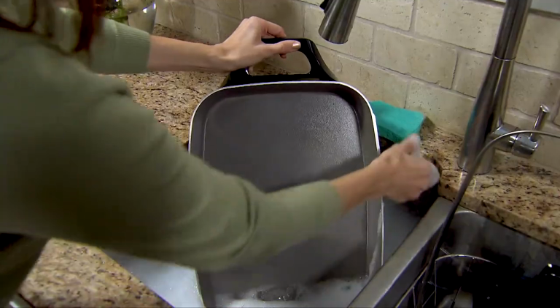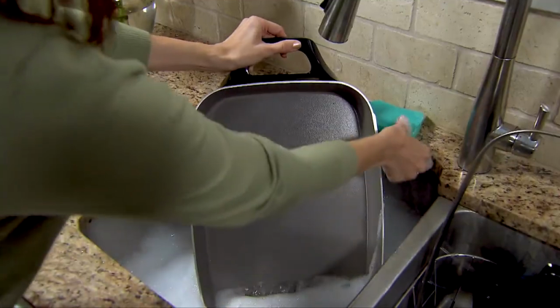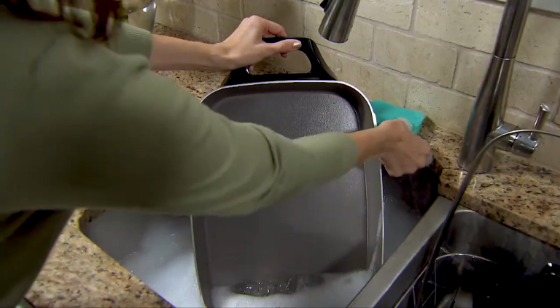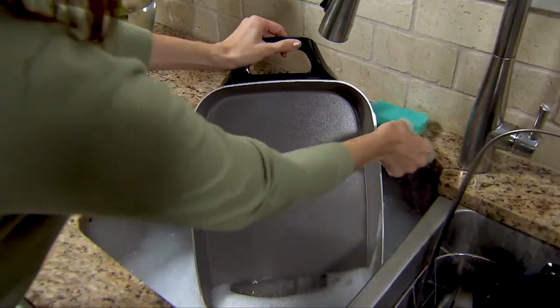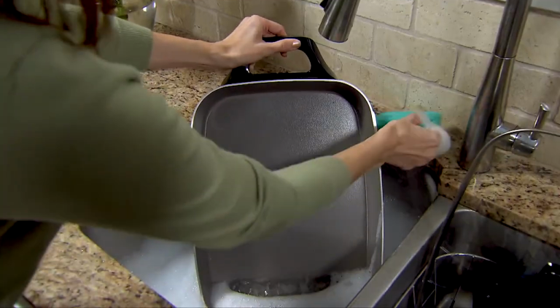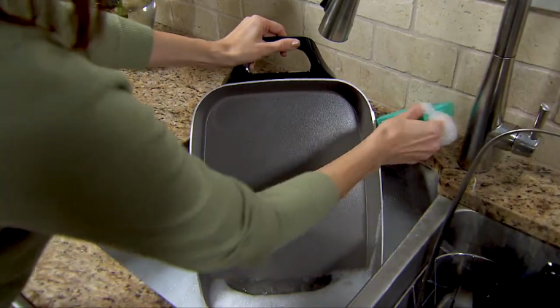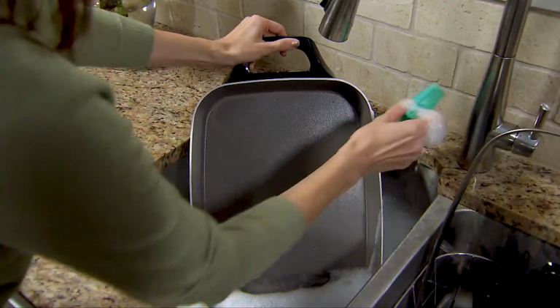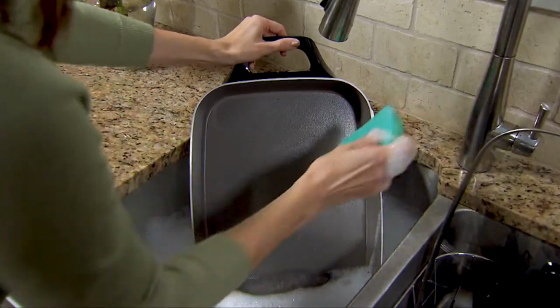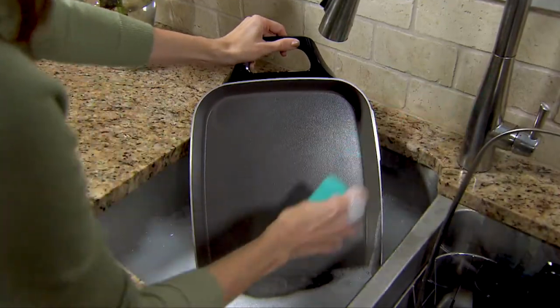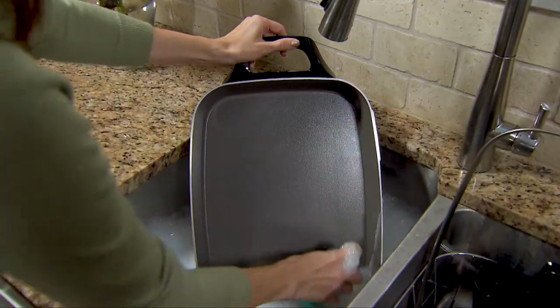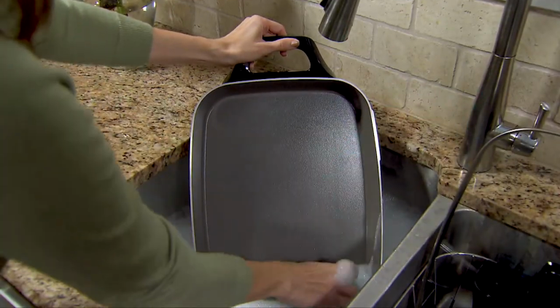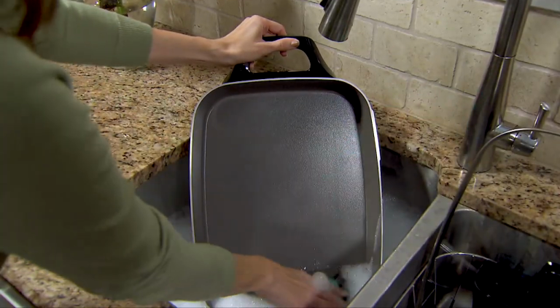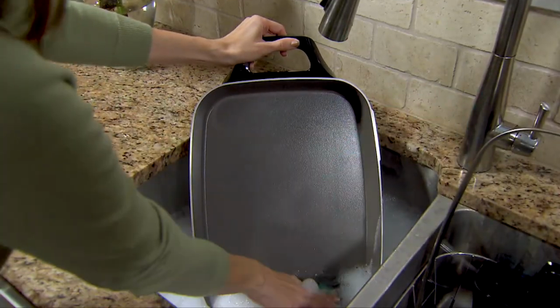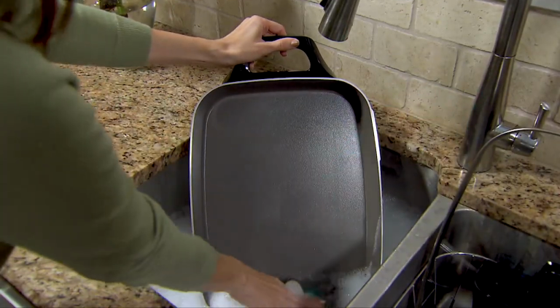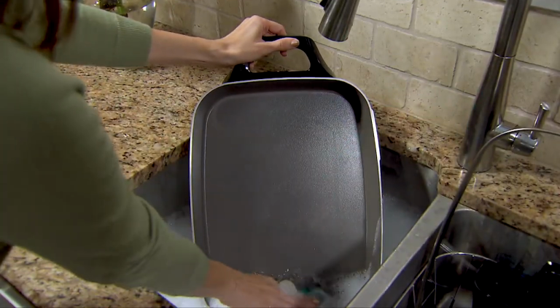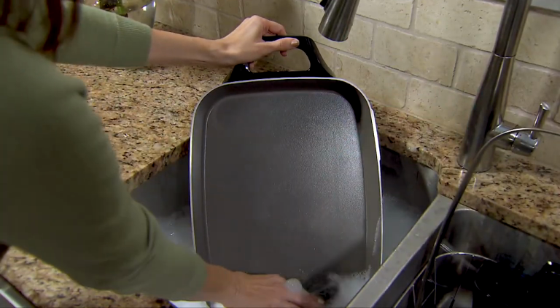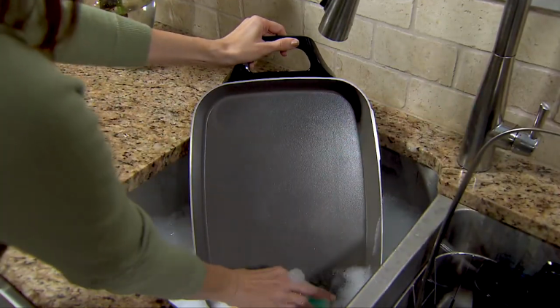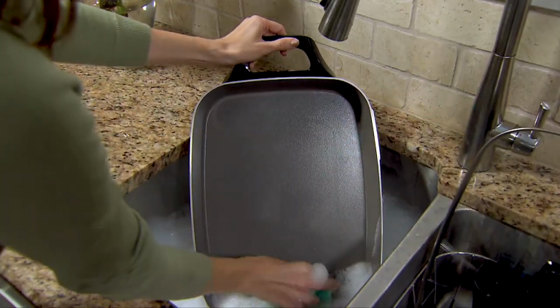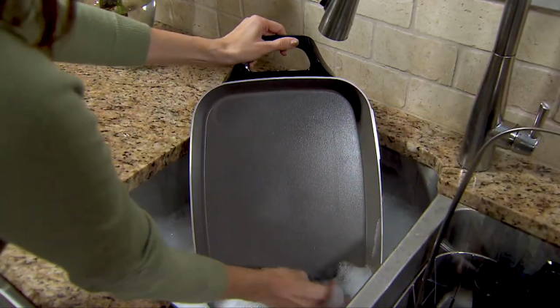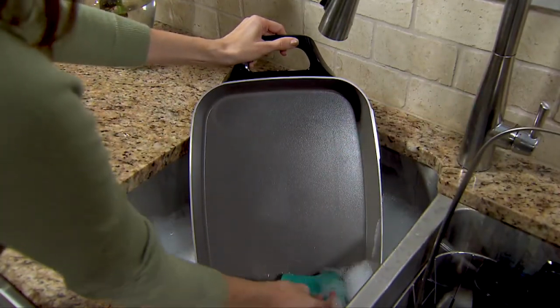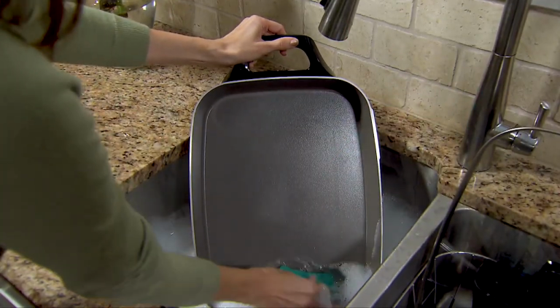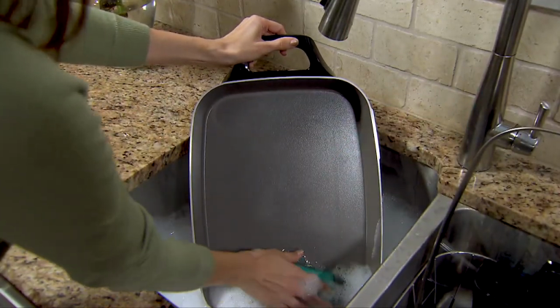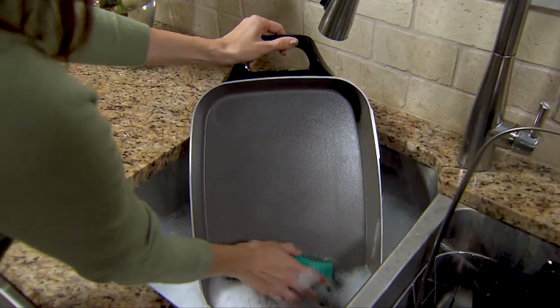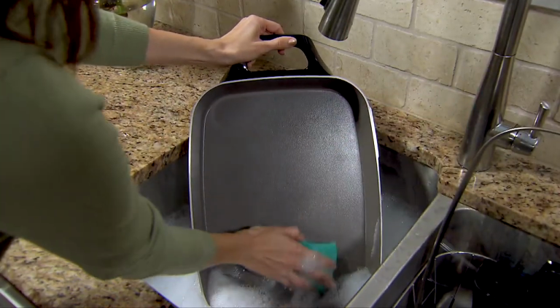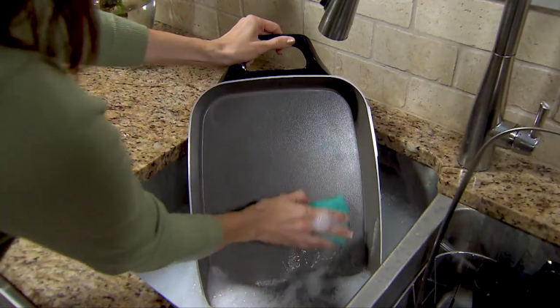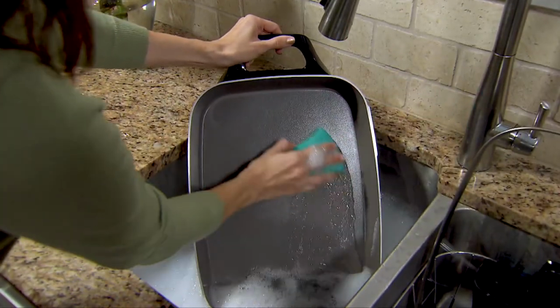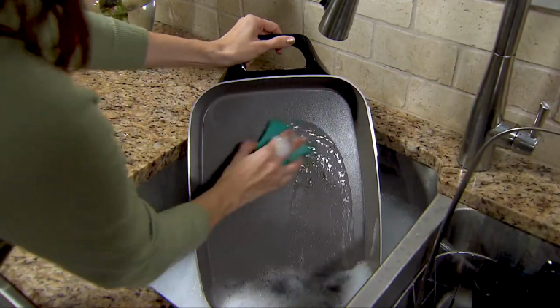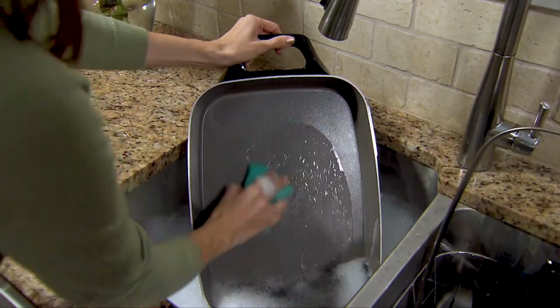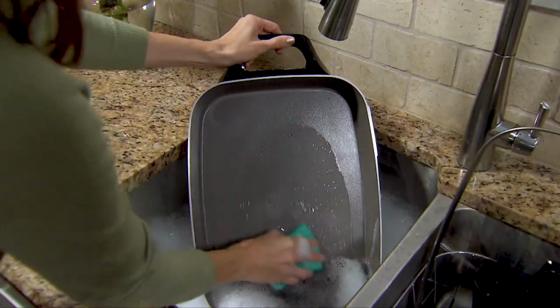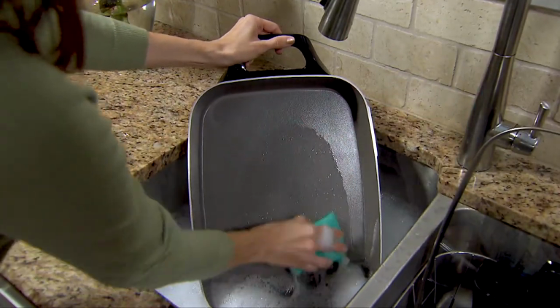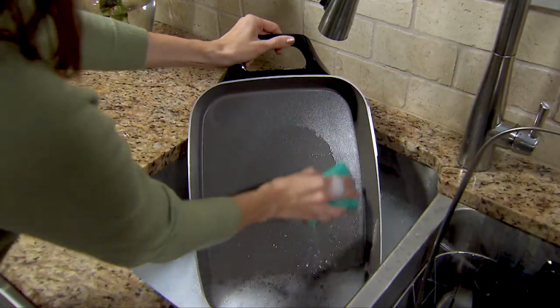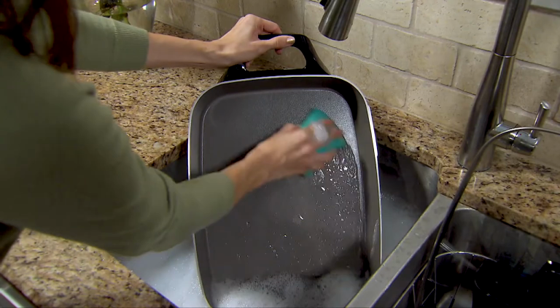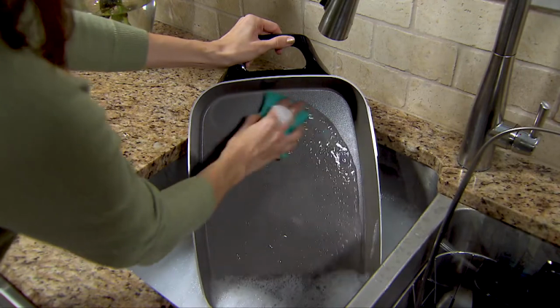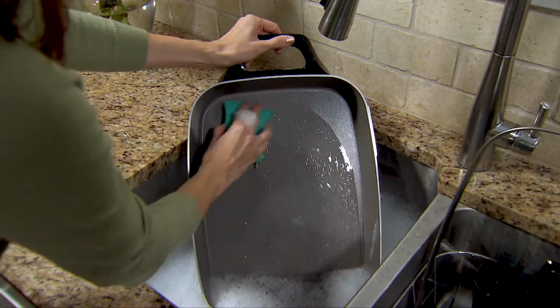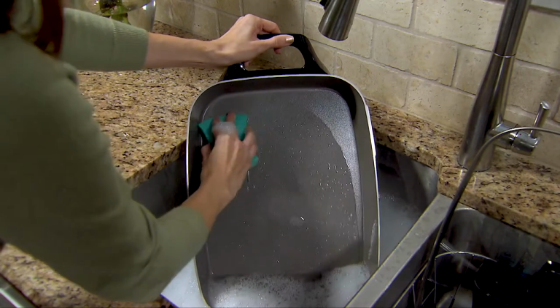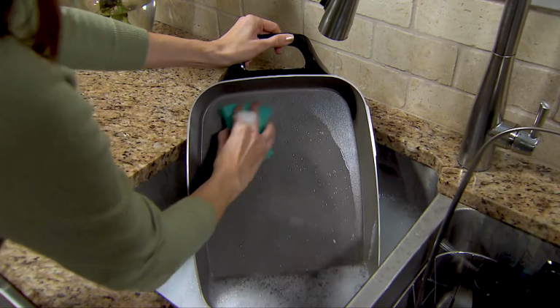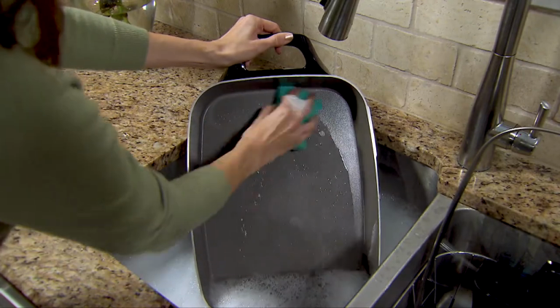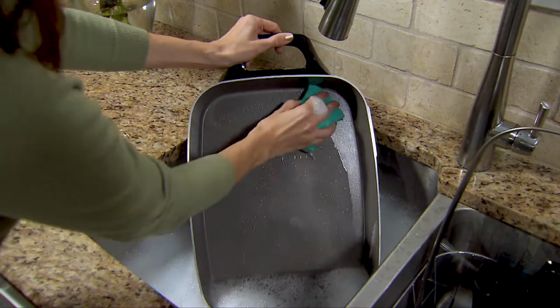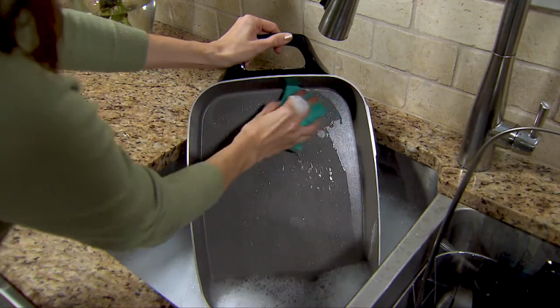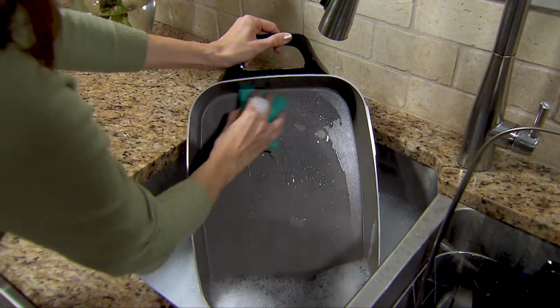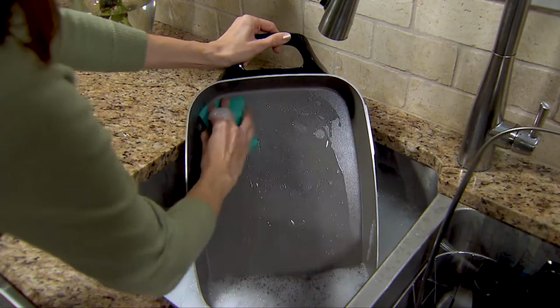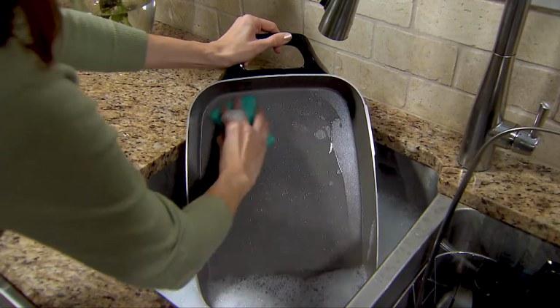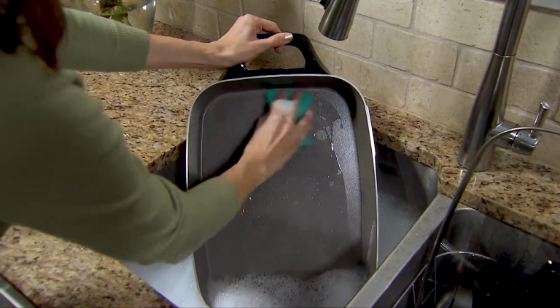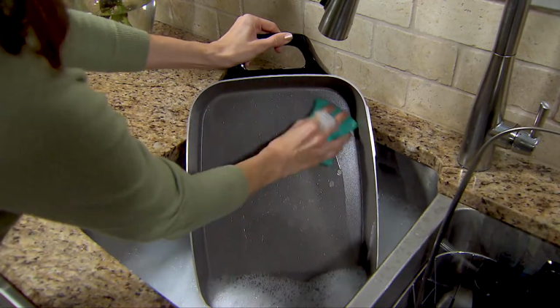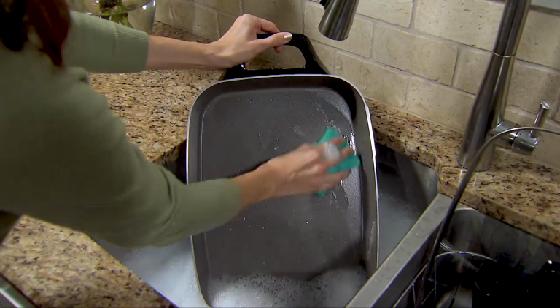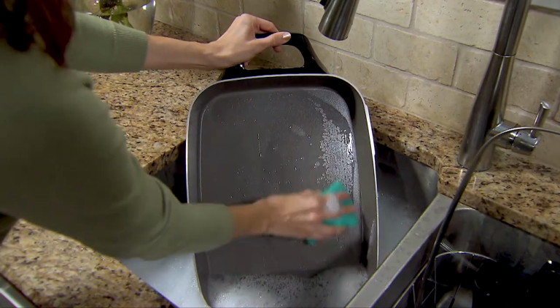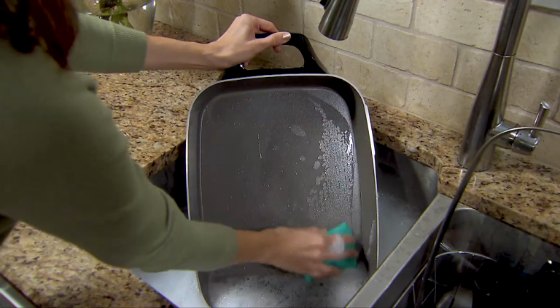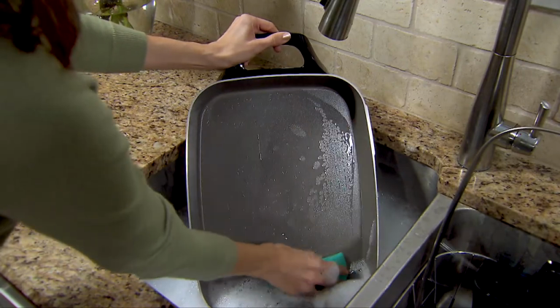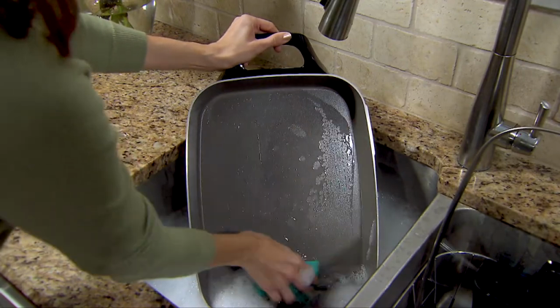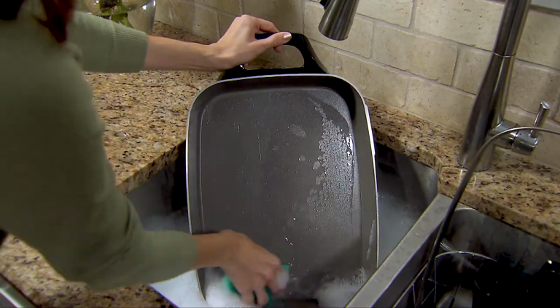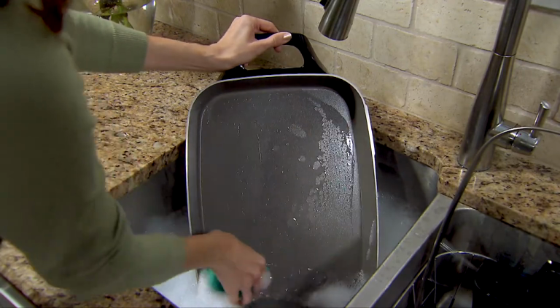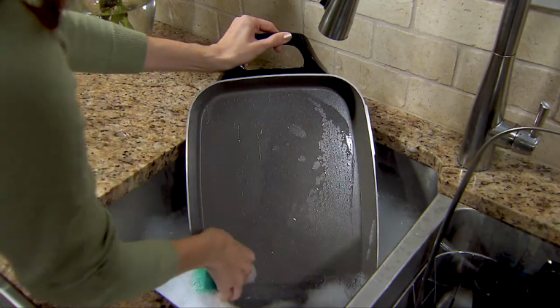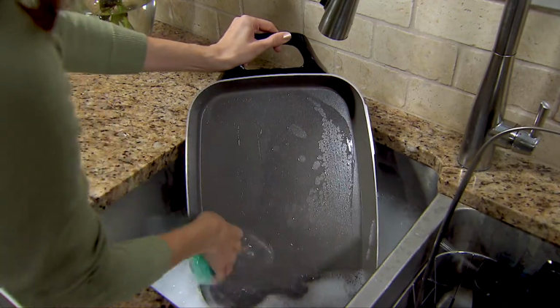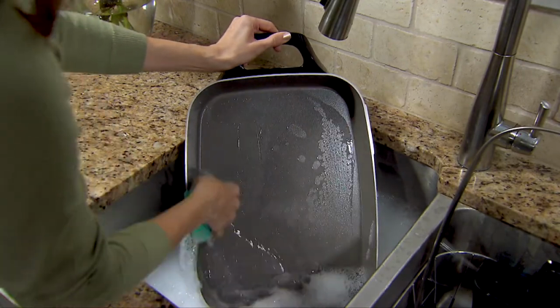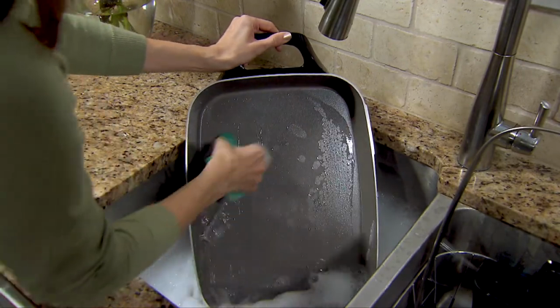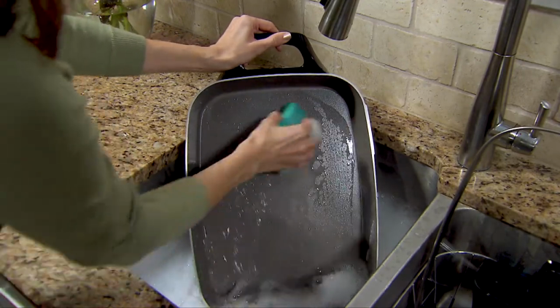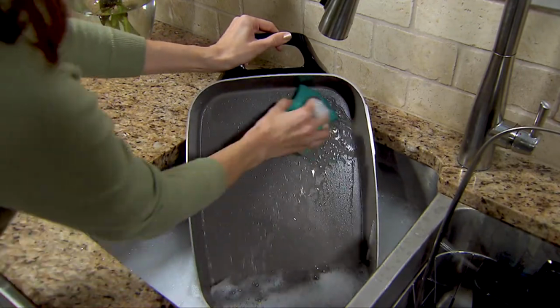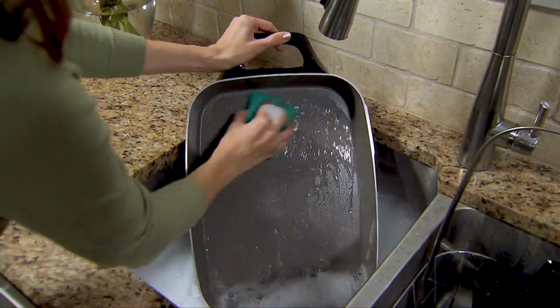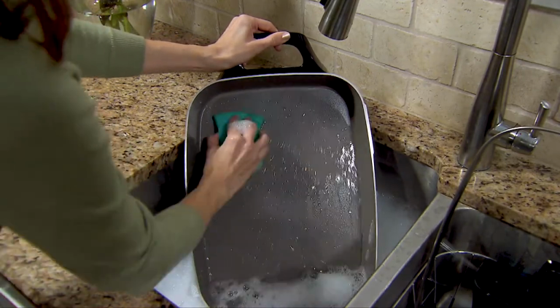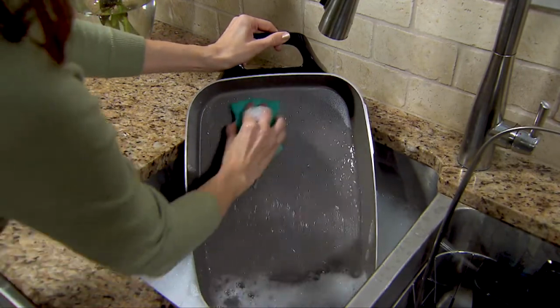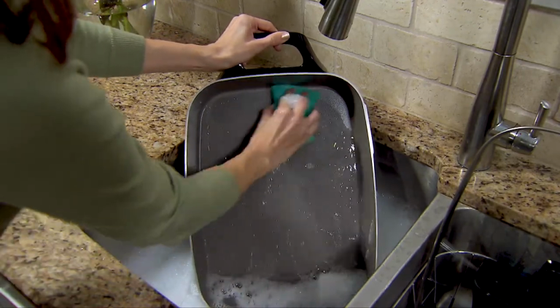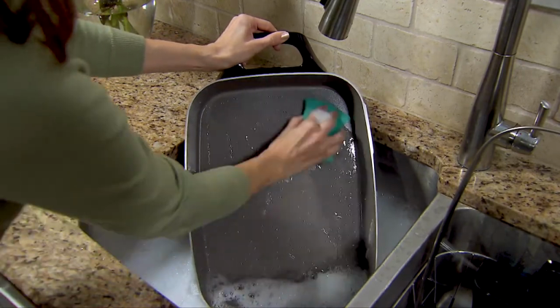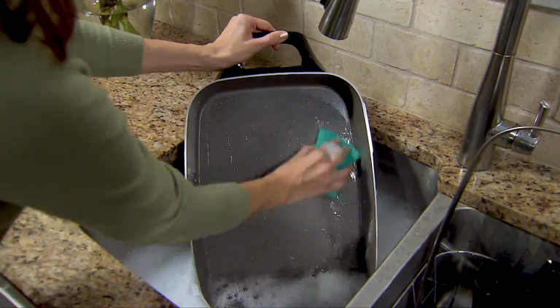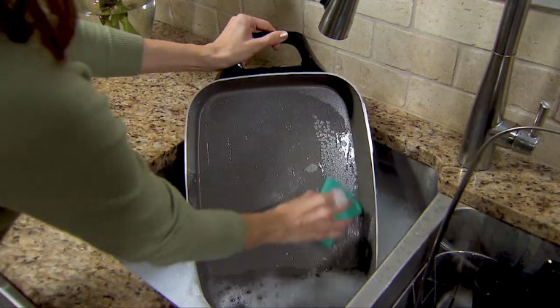Cleanup is easy too. The heavy cast aluminum base and glass cover are fully immersible with the heat control removed.